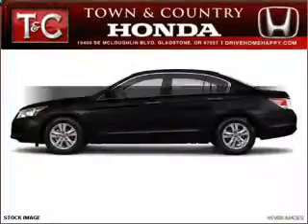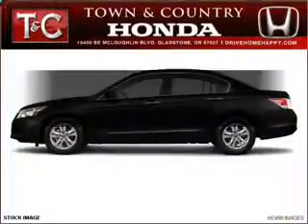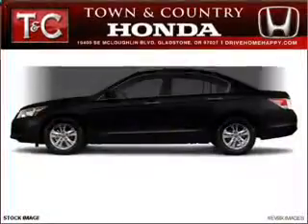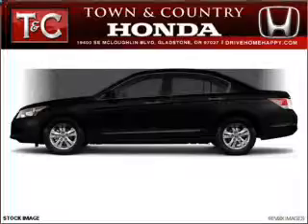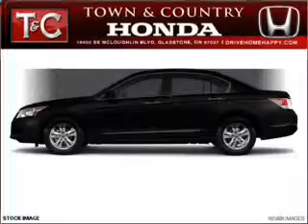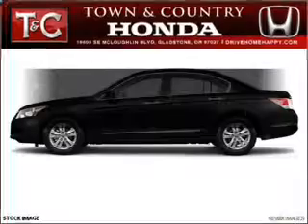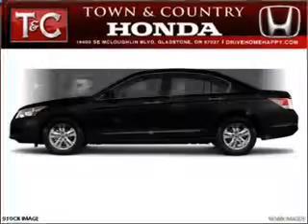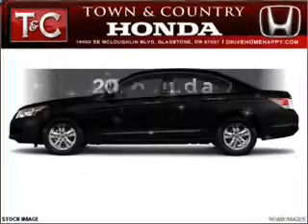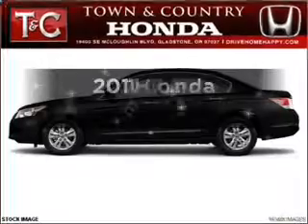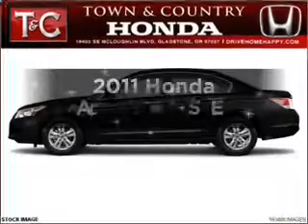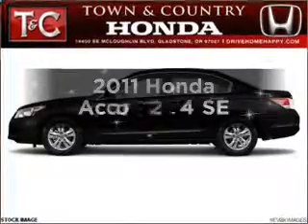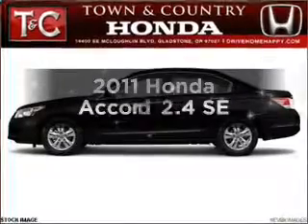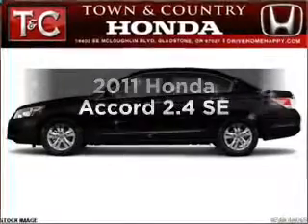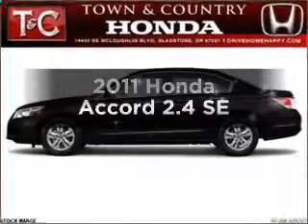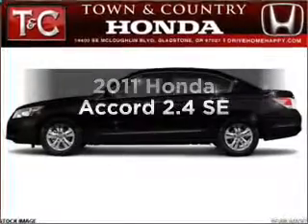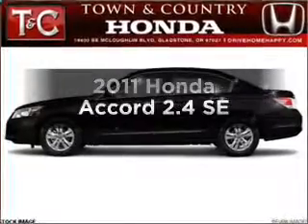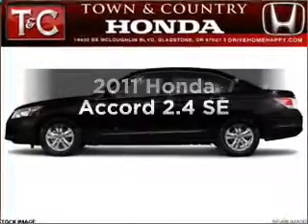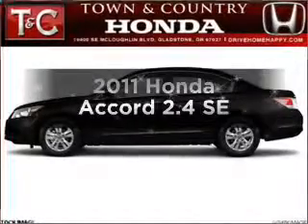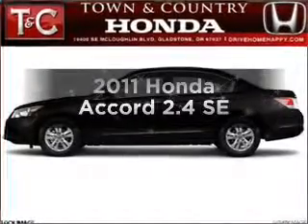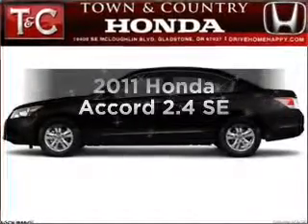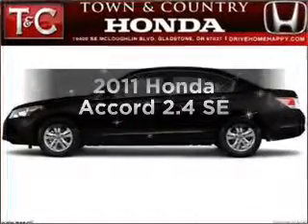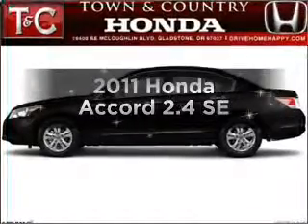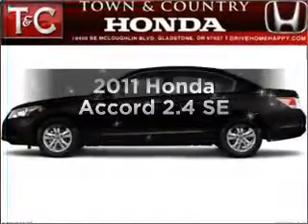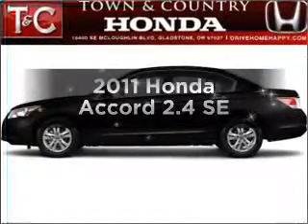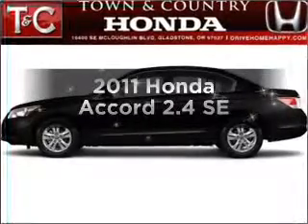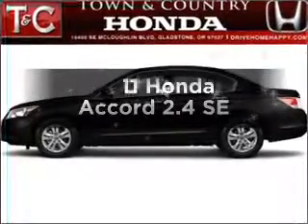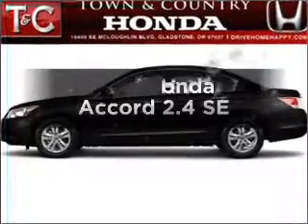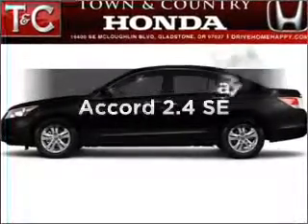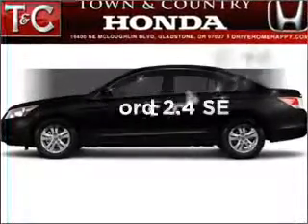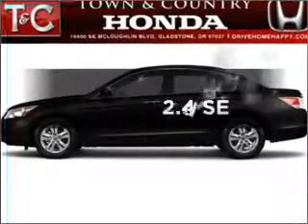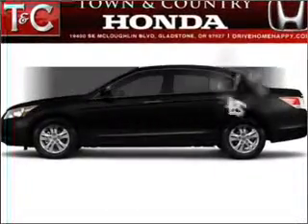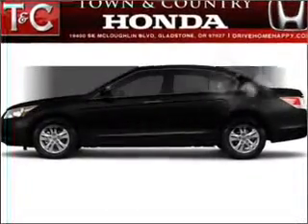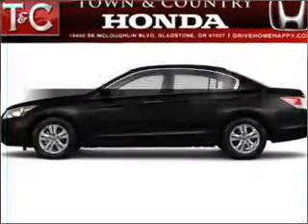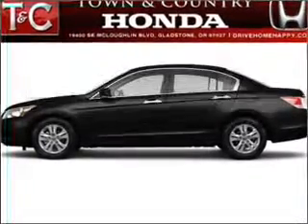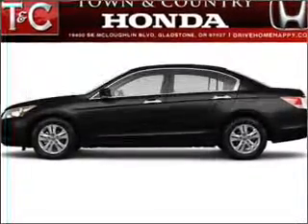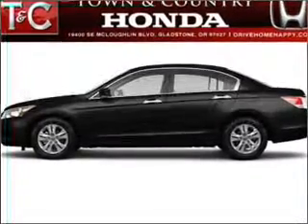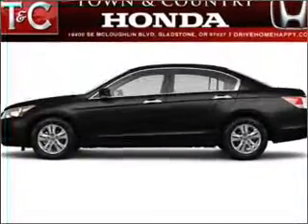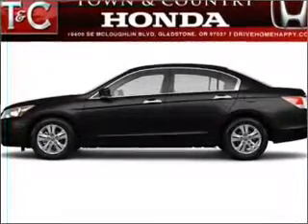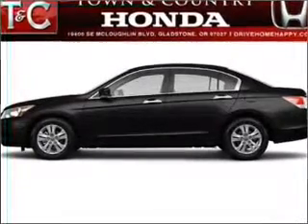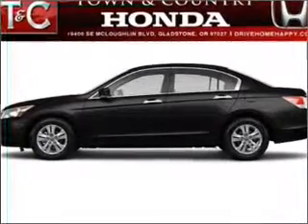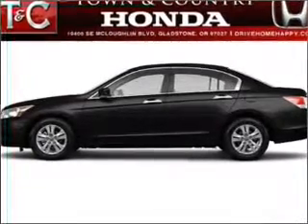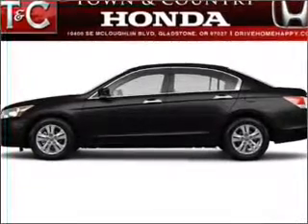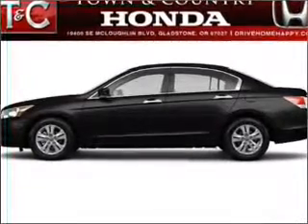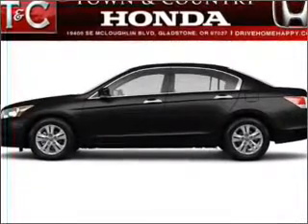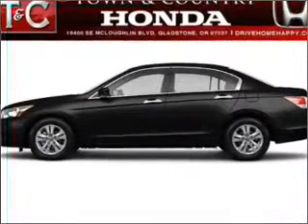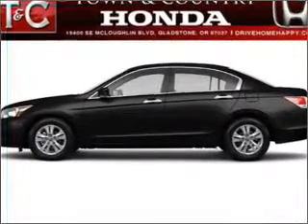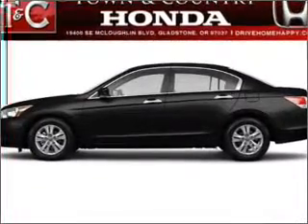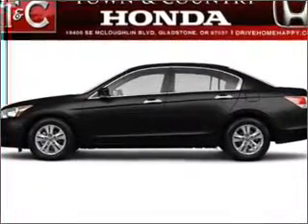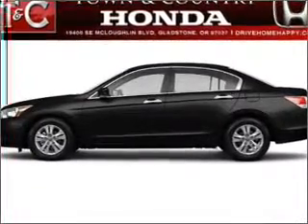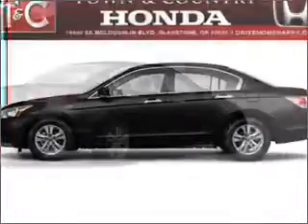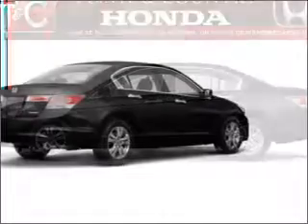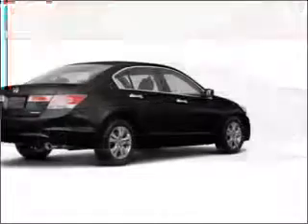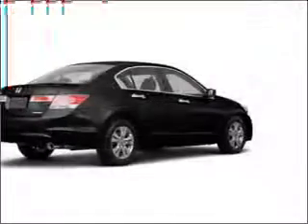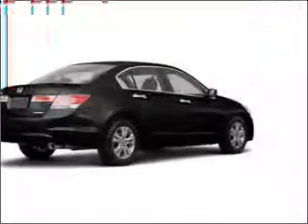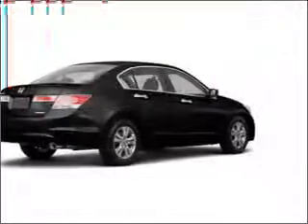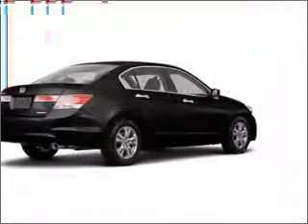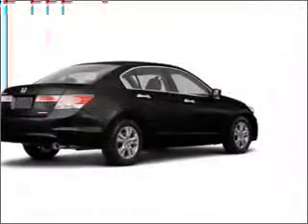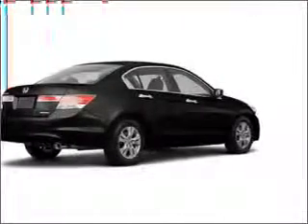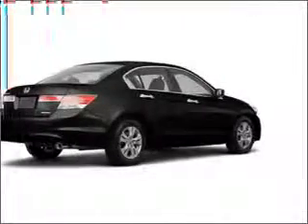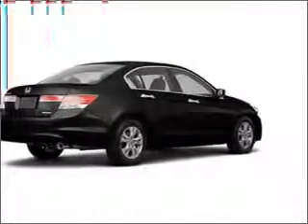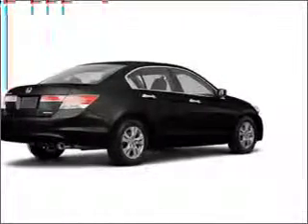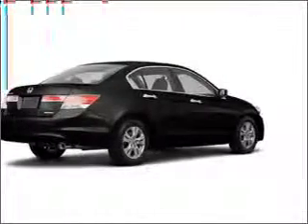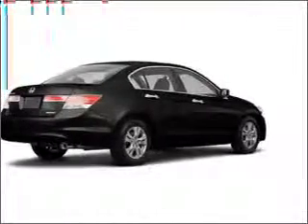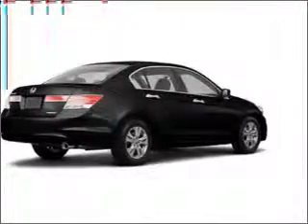Get noticed in this 2011 Honda Accord. Travel the roads in style and comfort in this great vehicle.